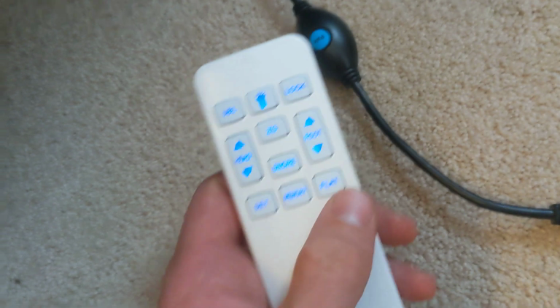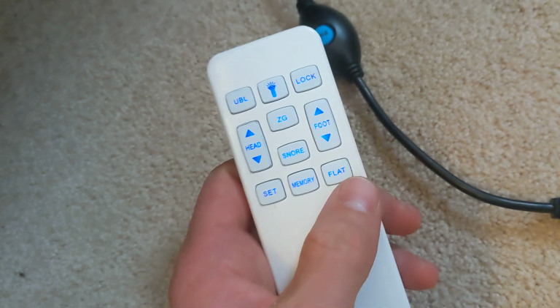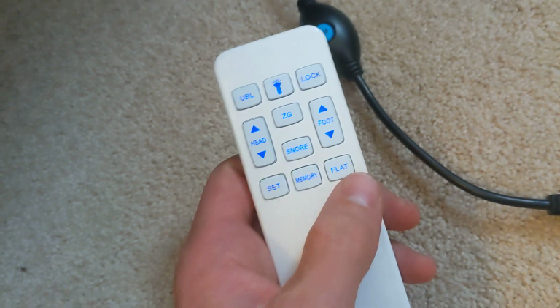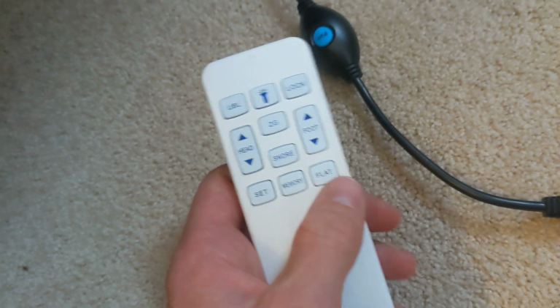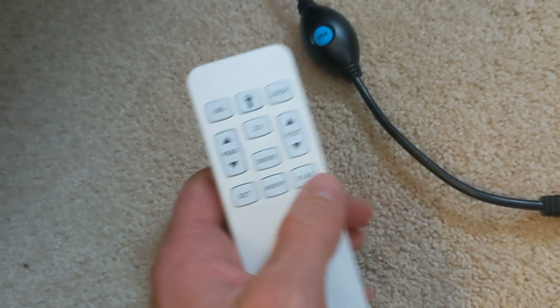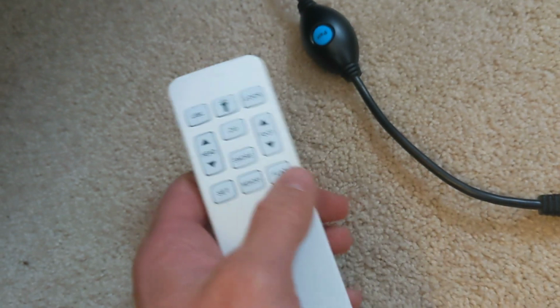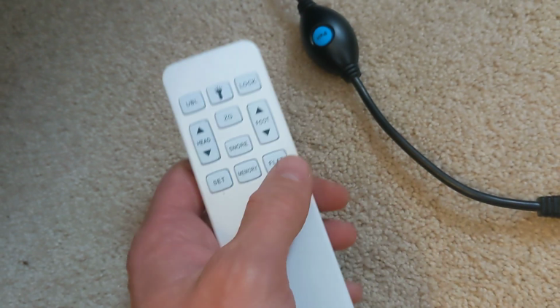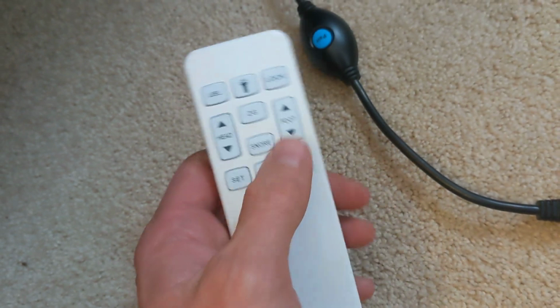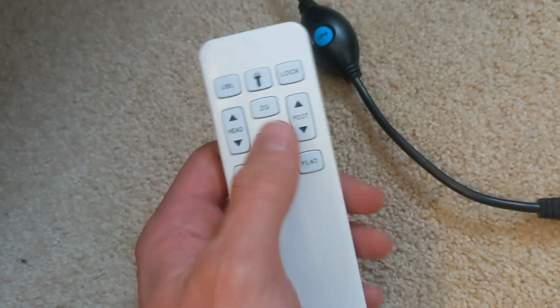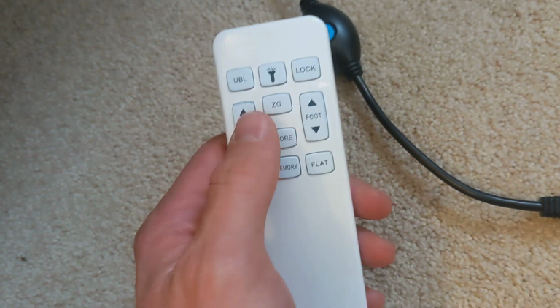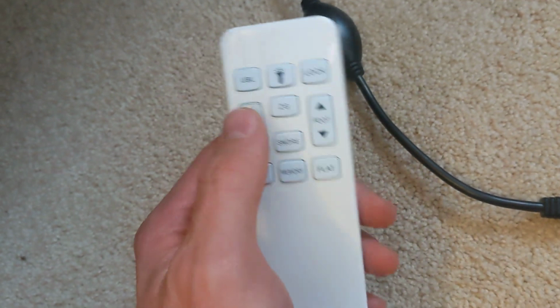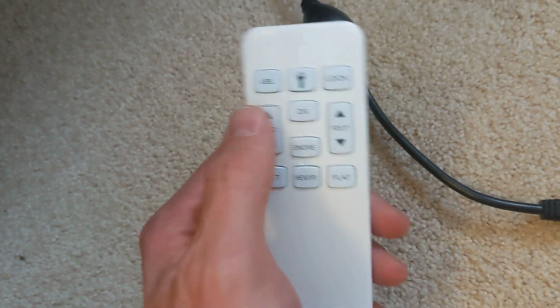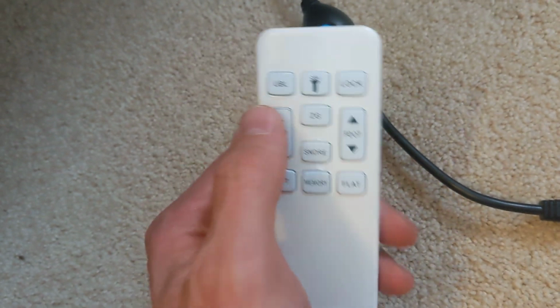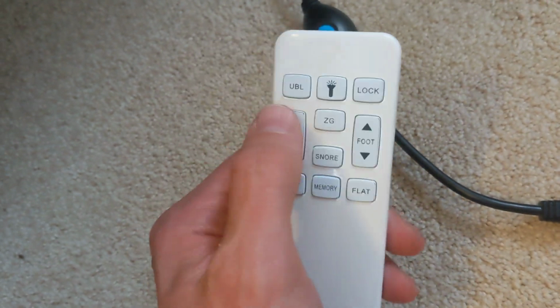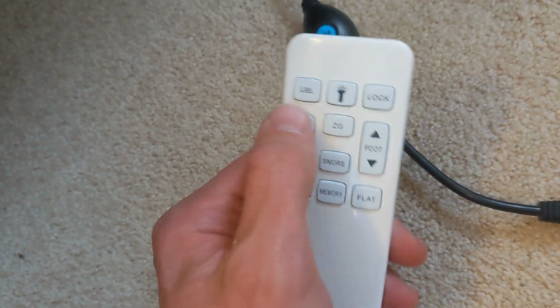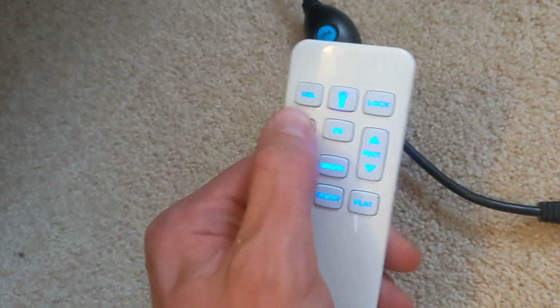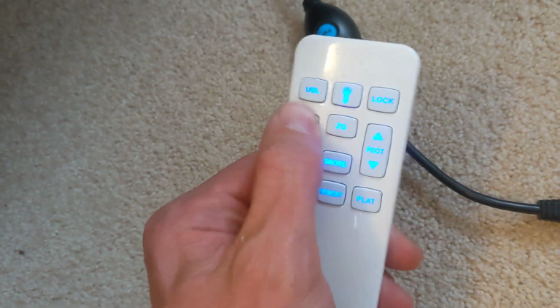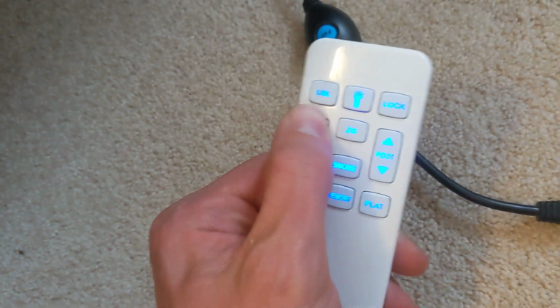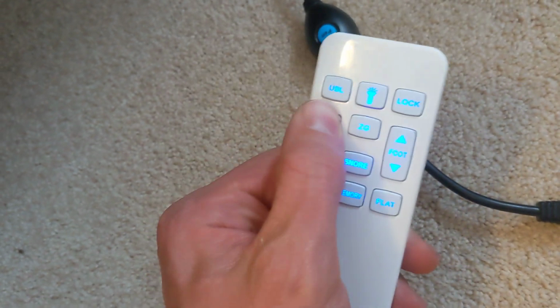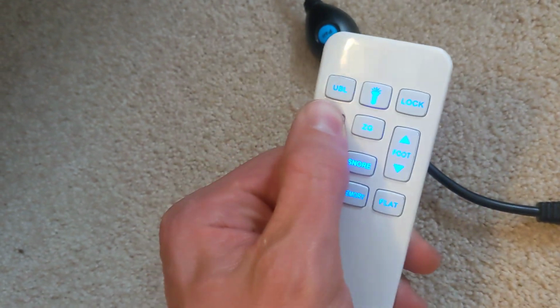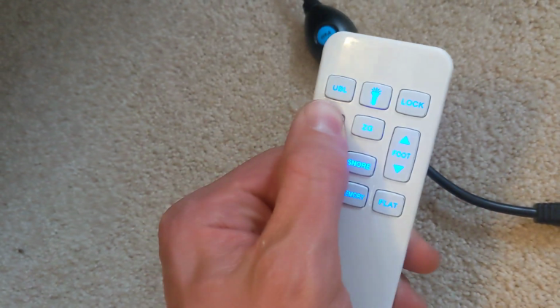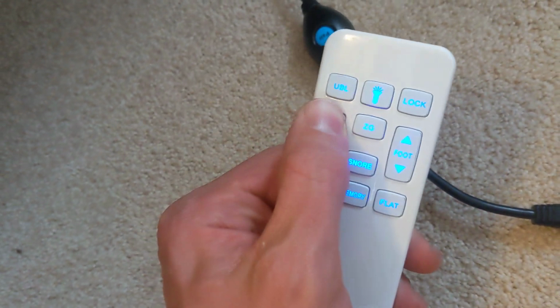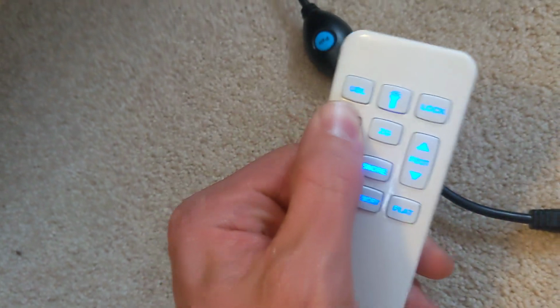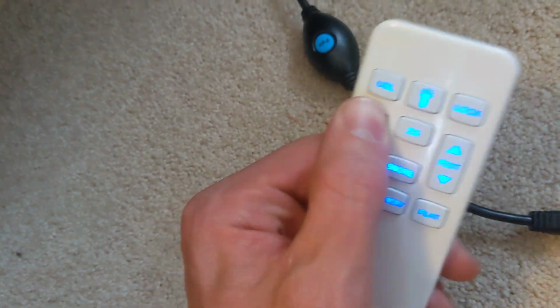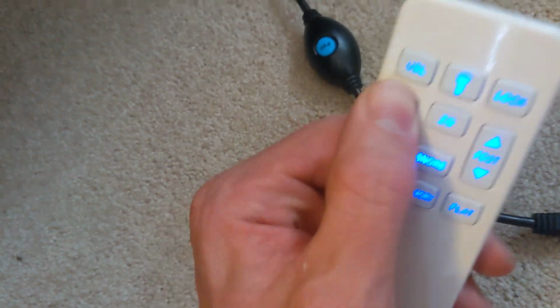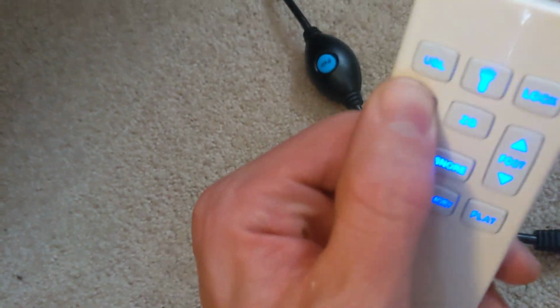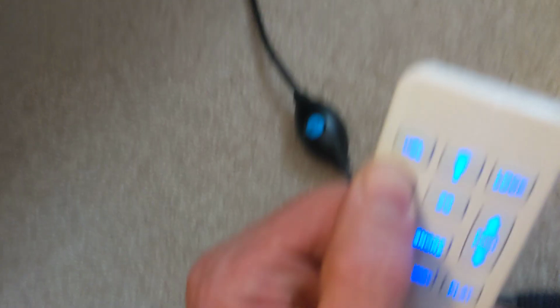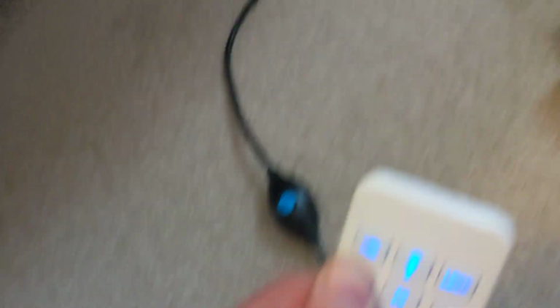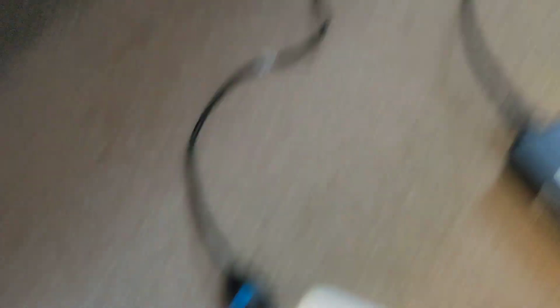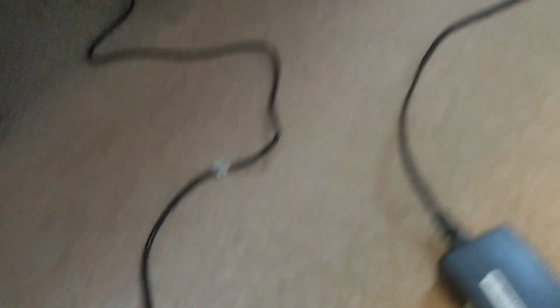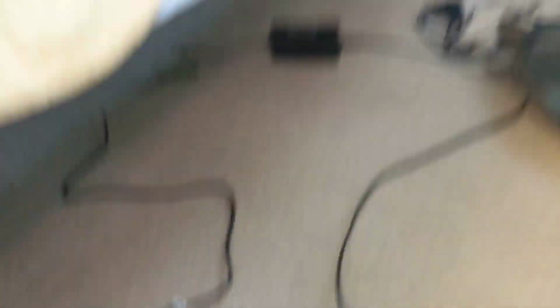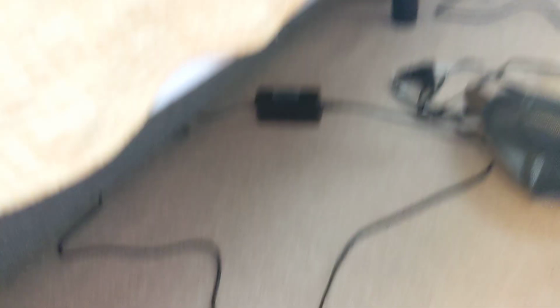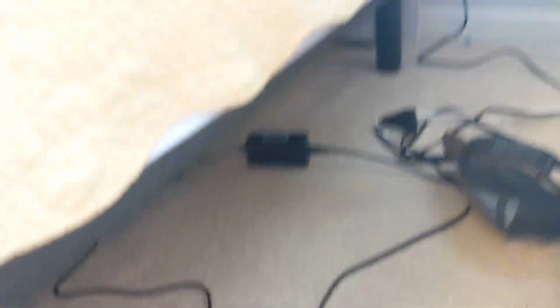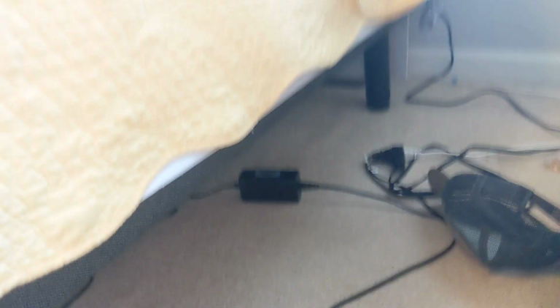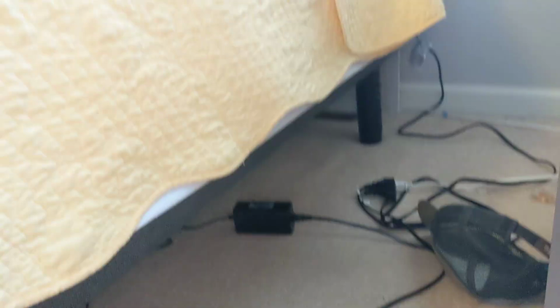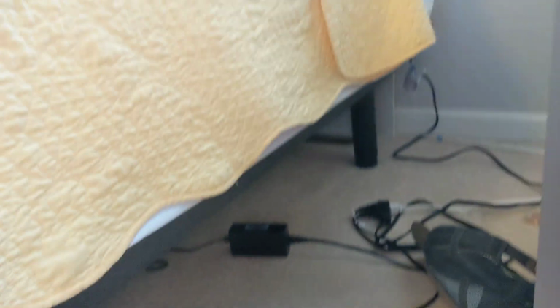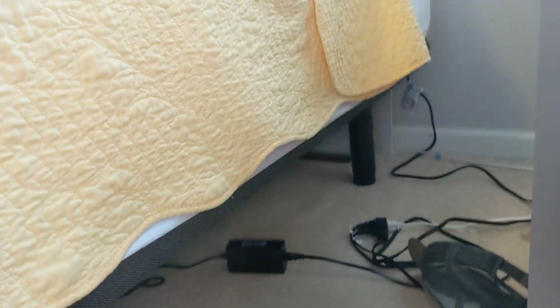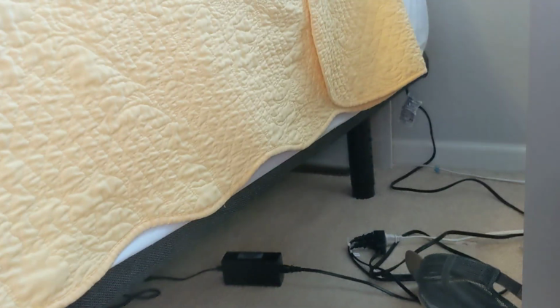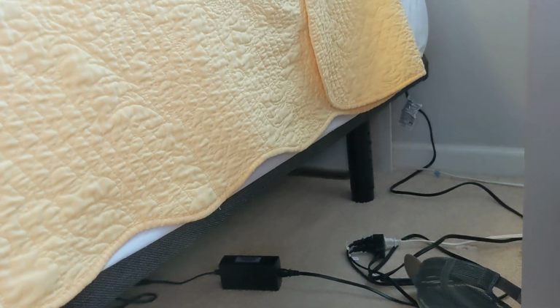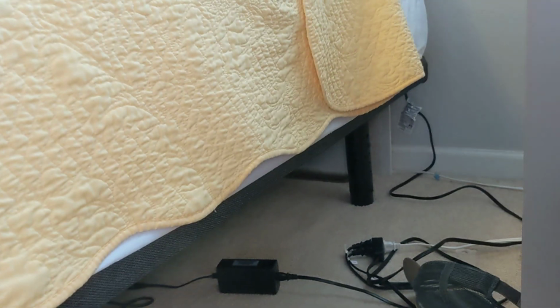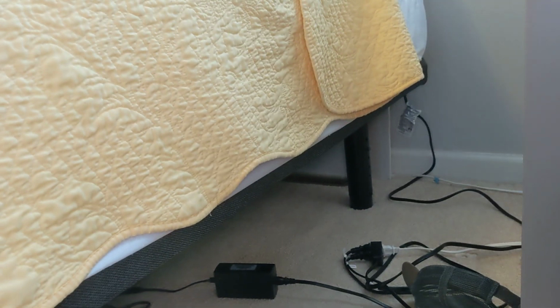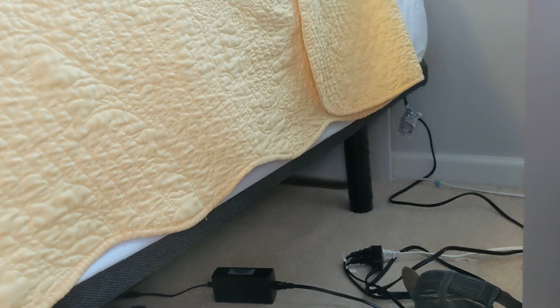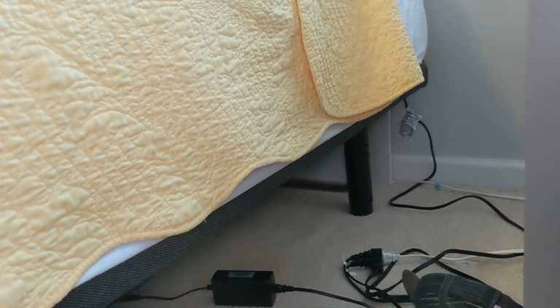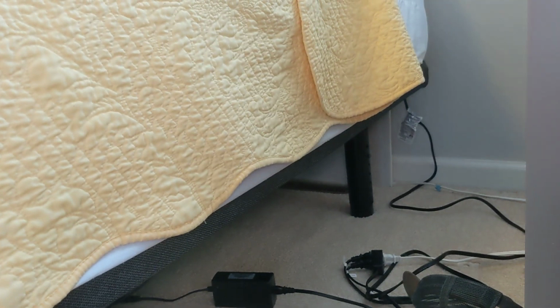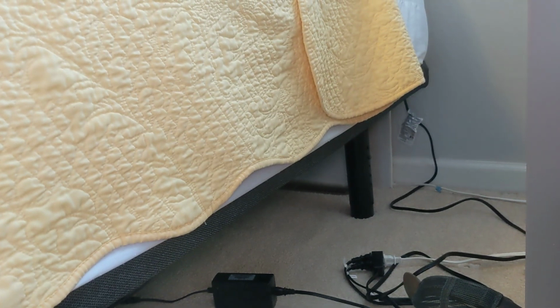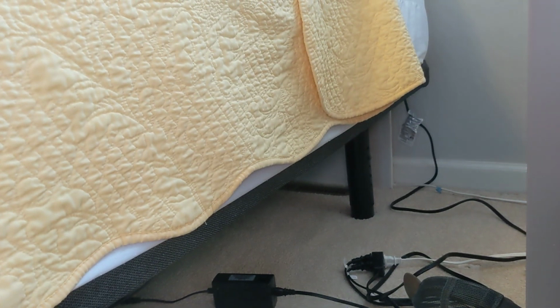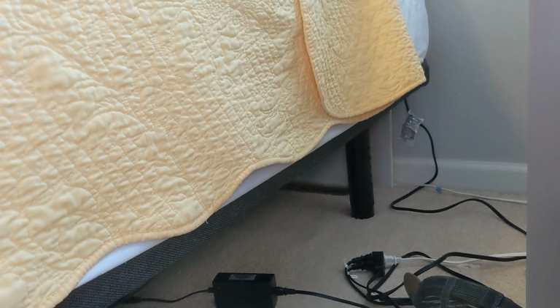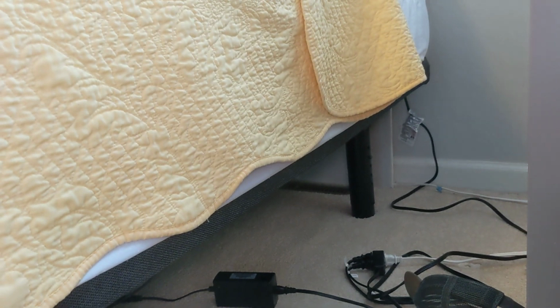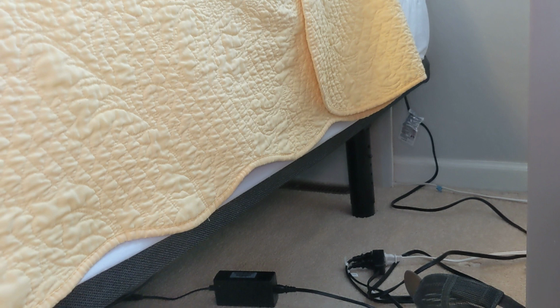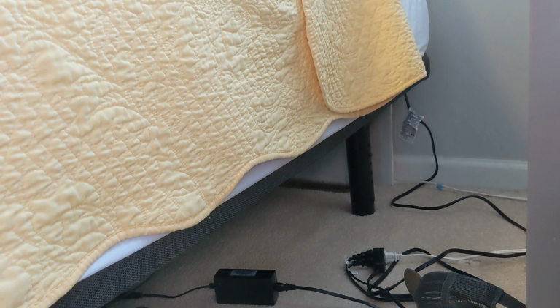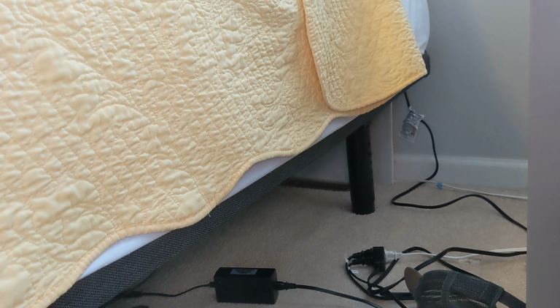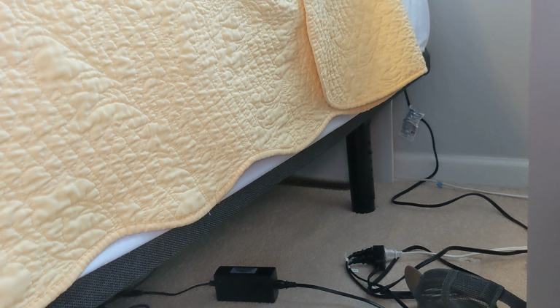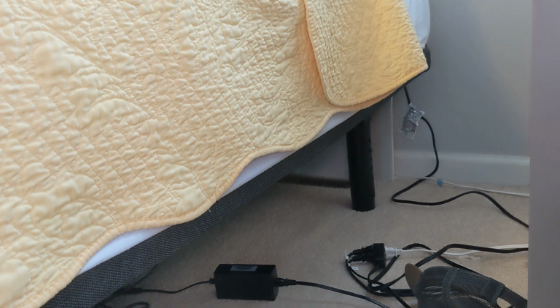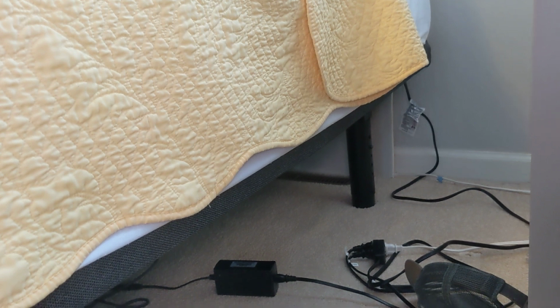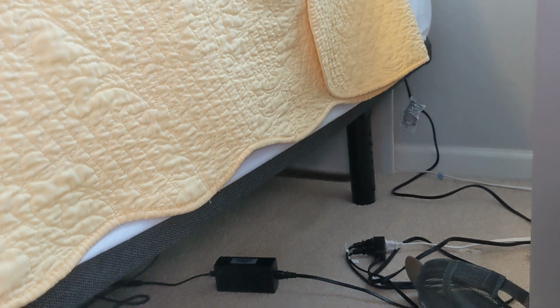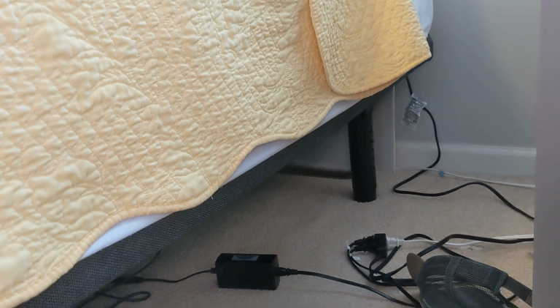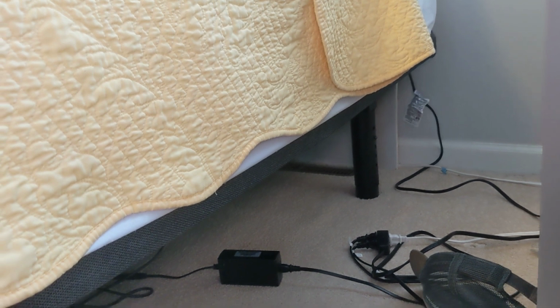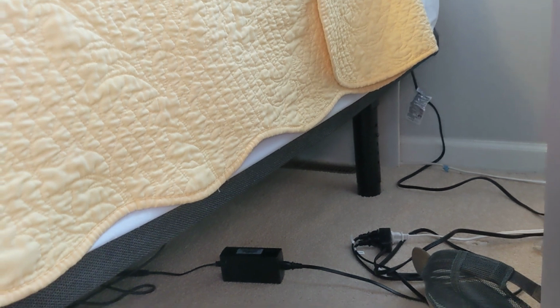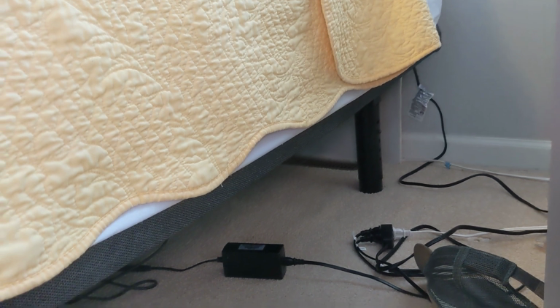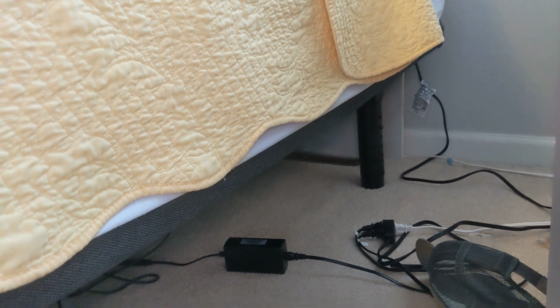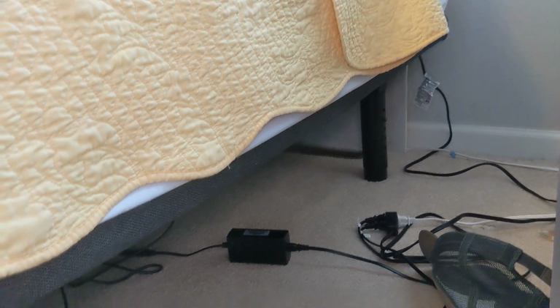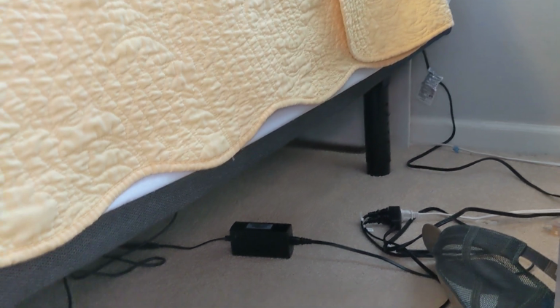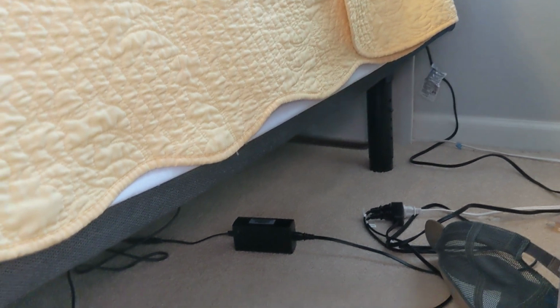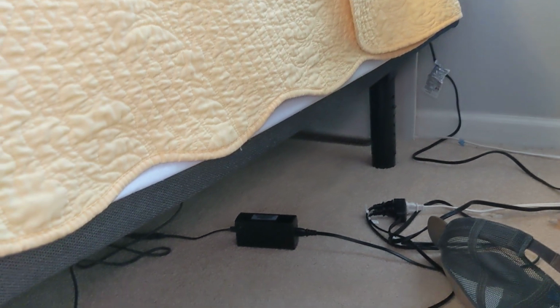That means it's paired correctly. Test it — make sure the bed goes up and down.